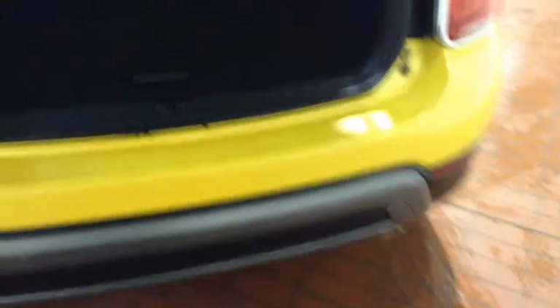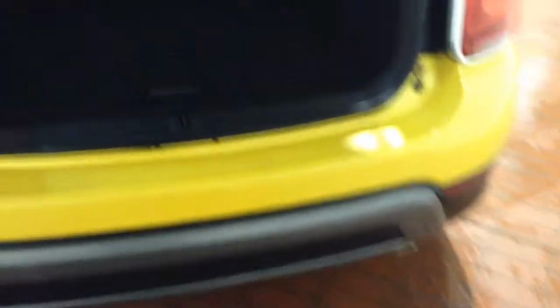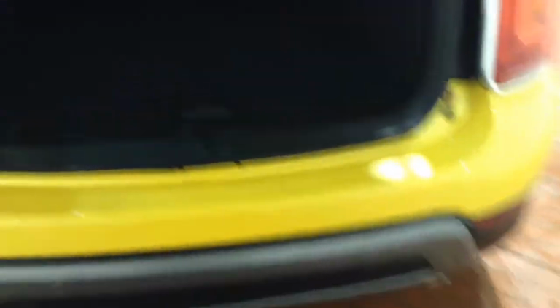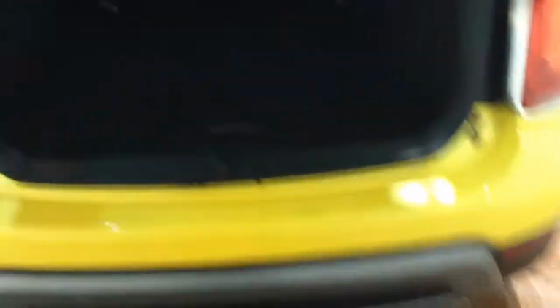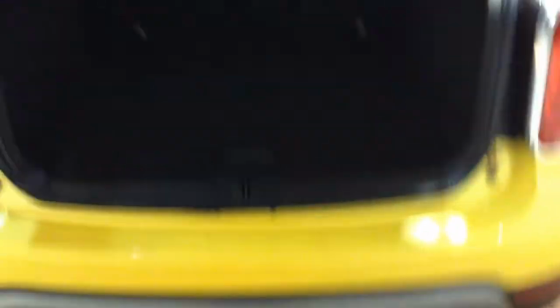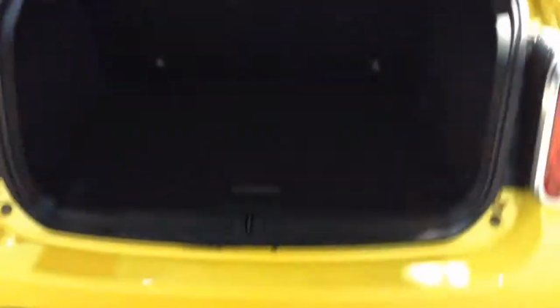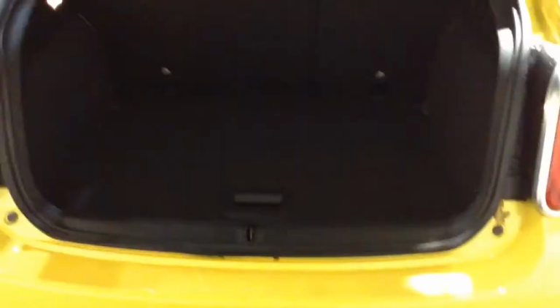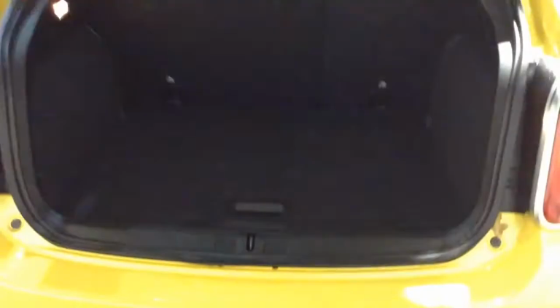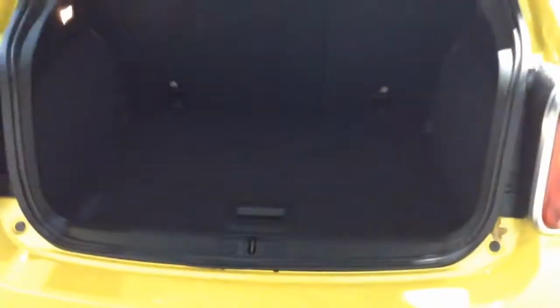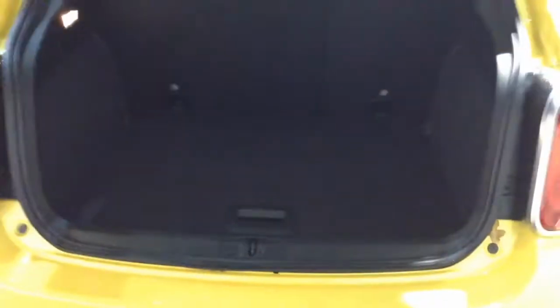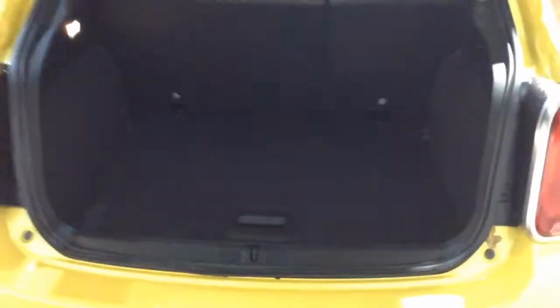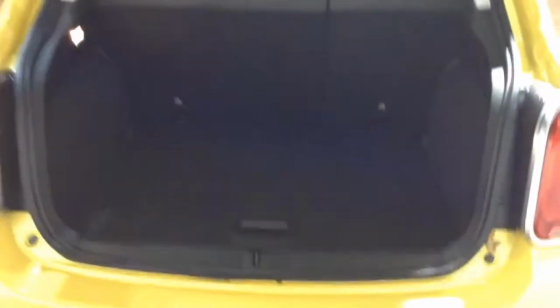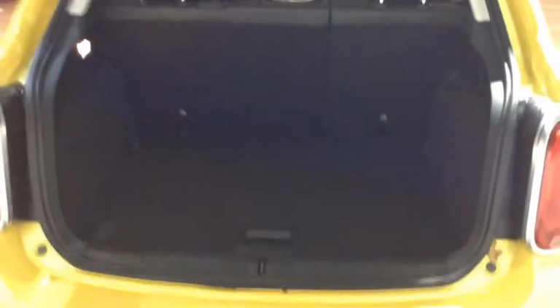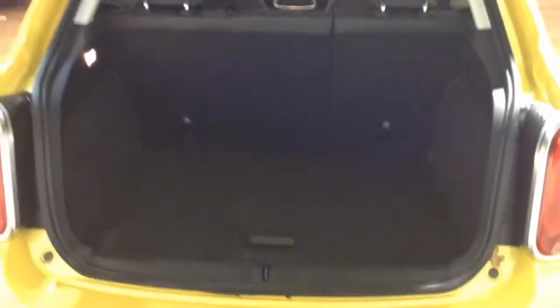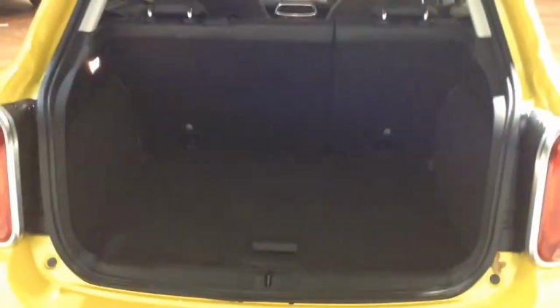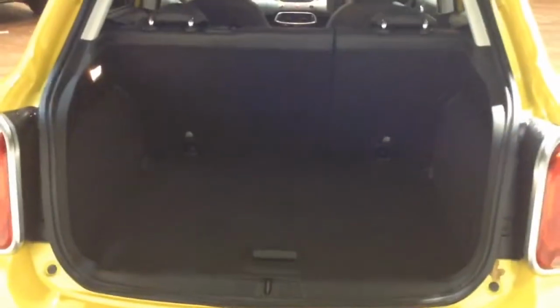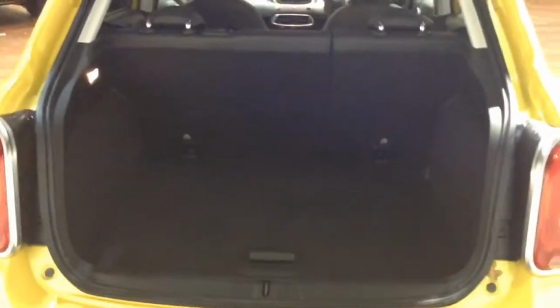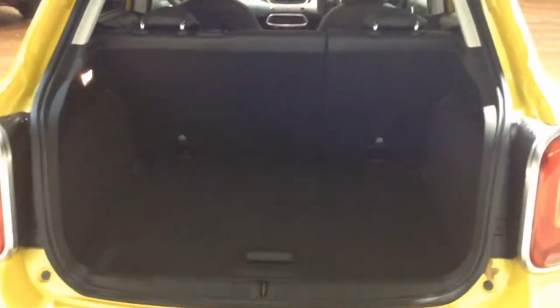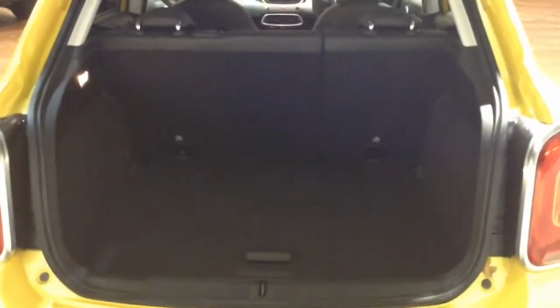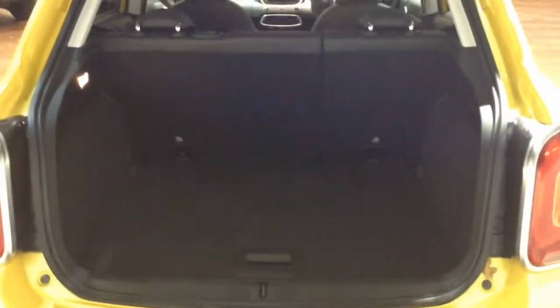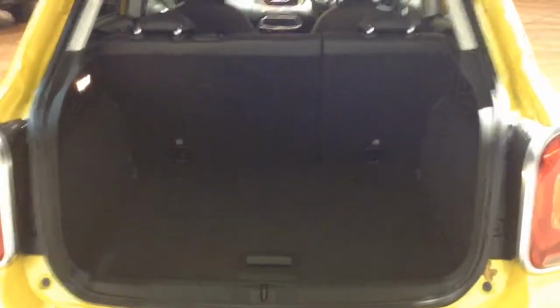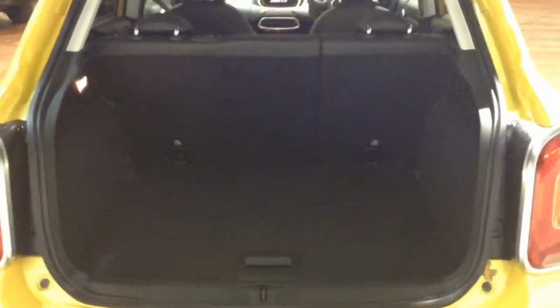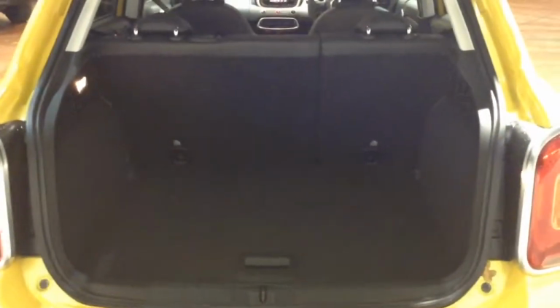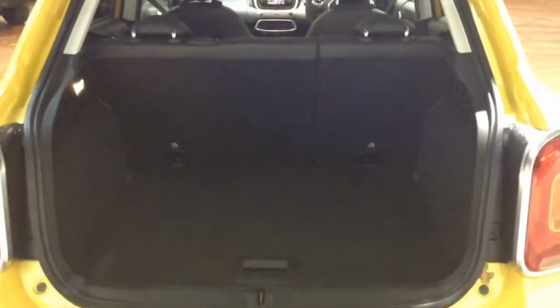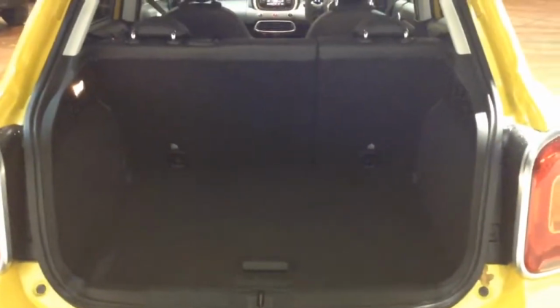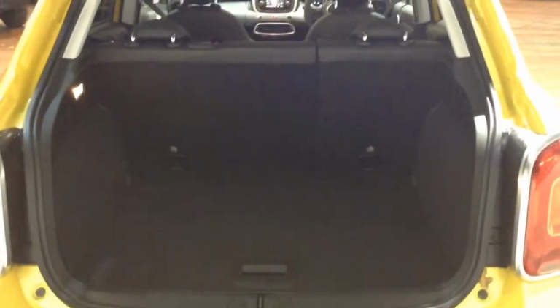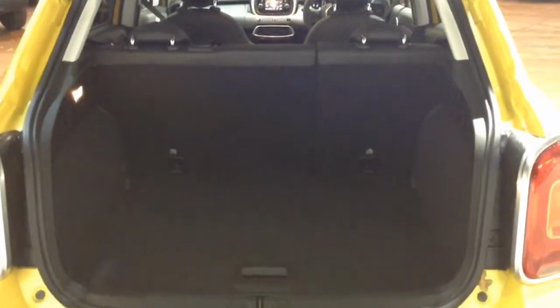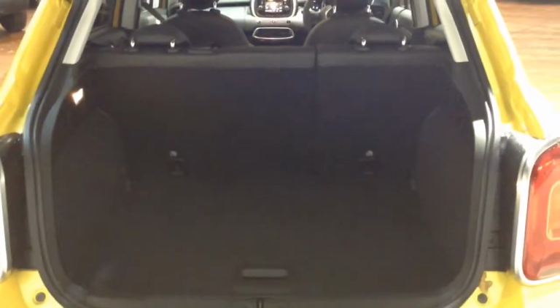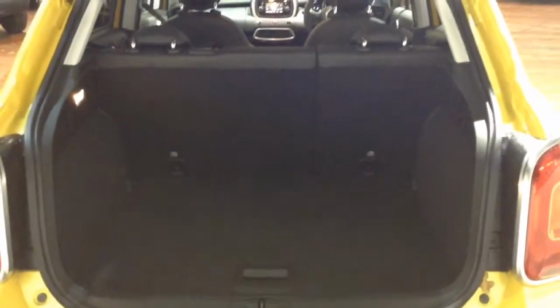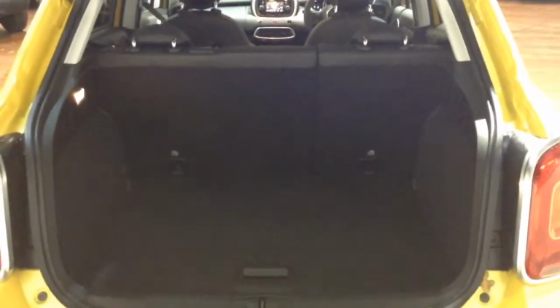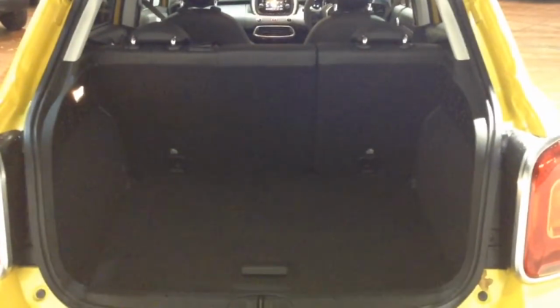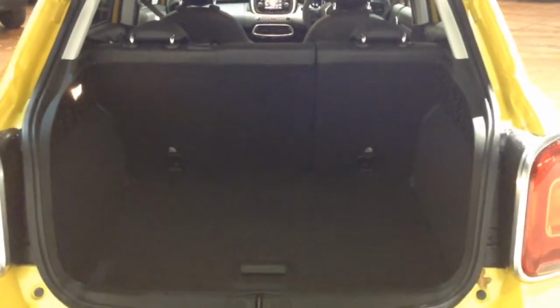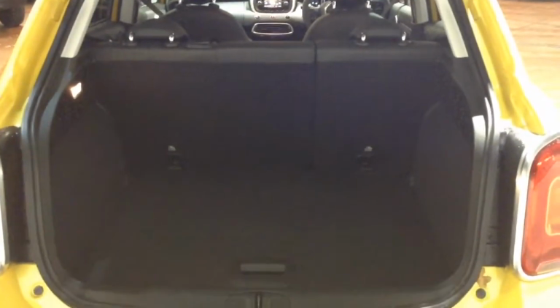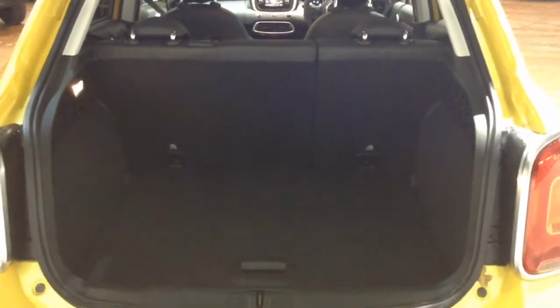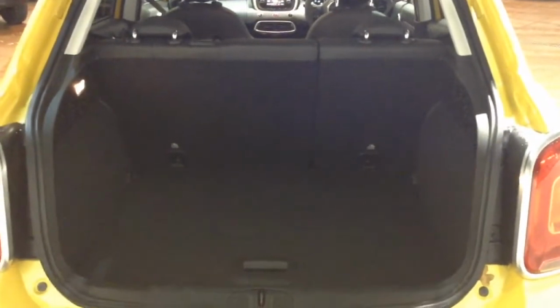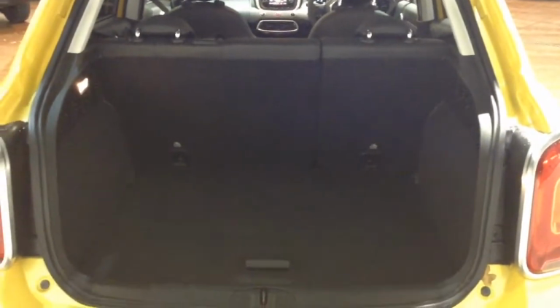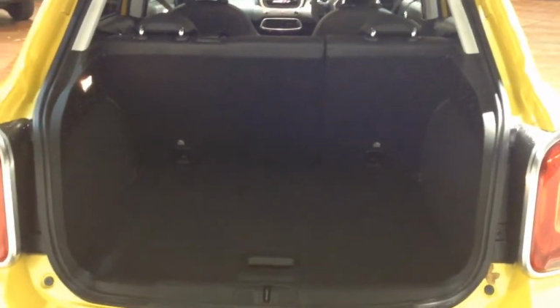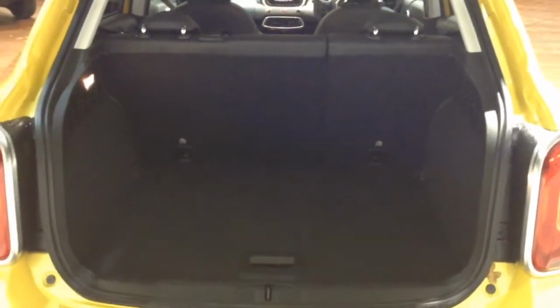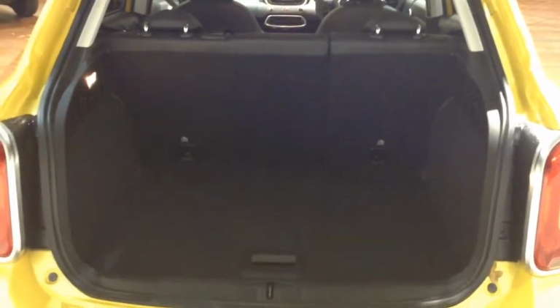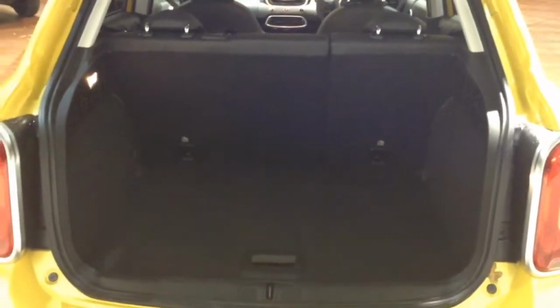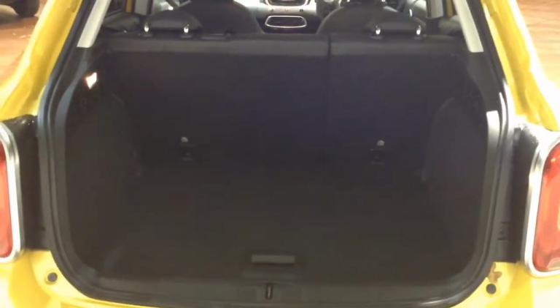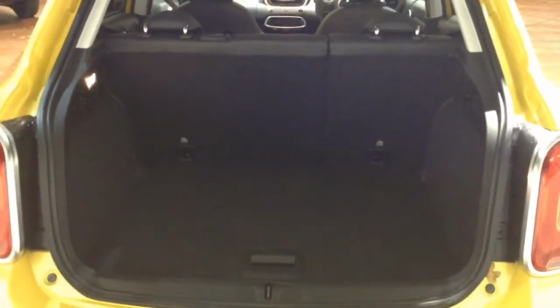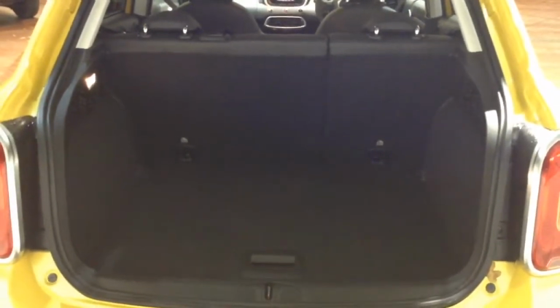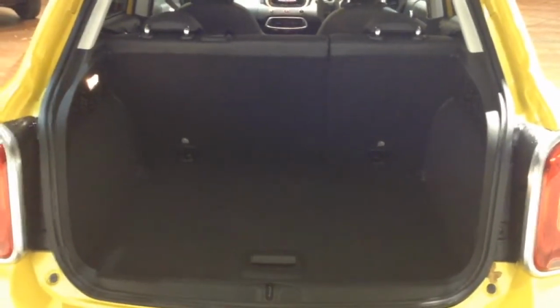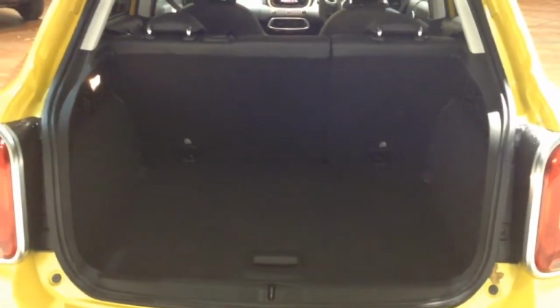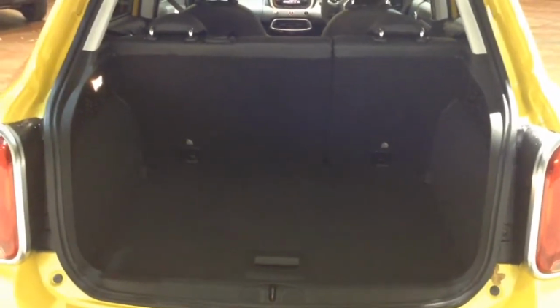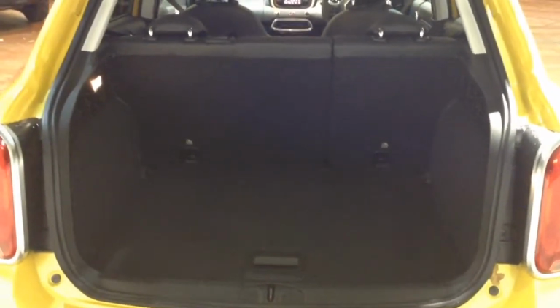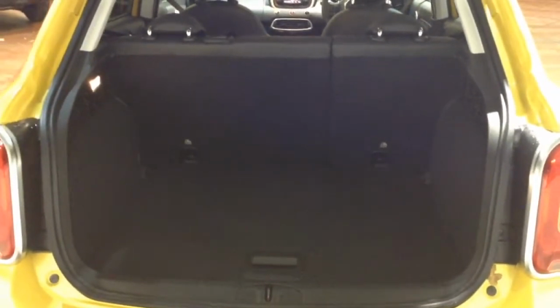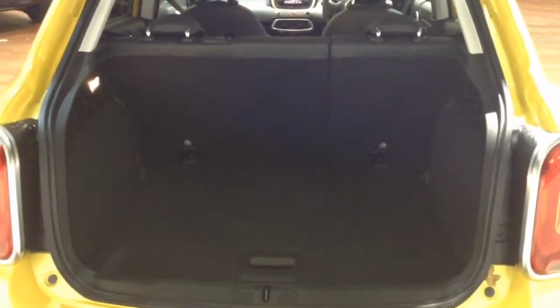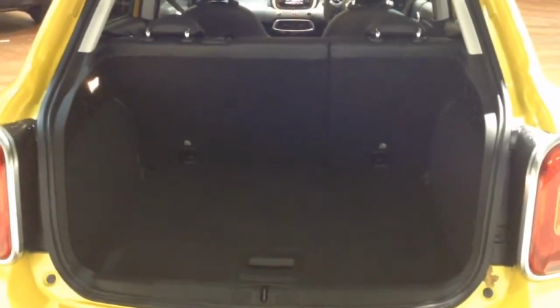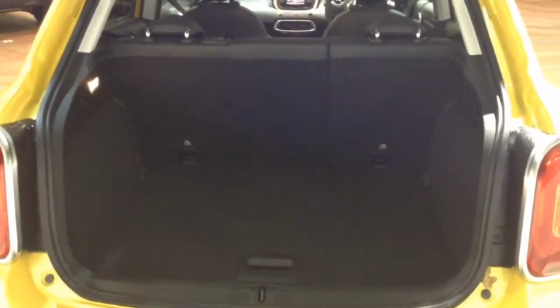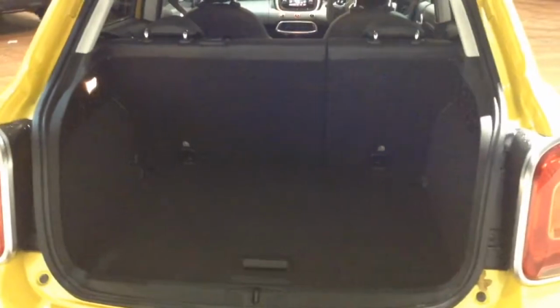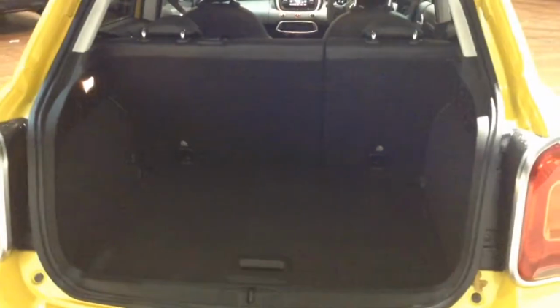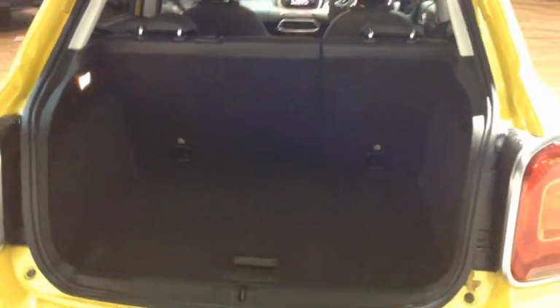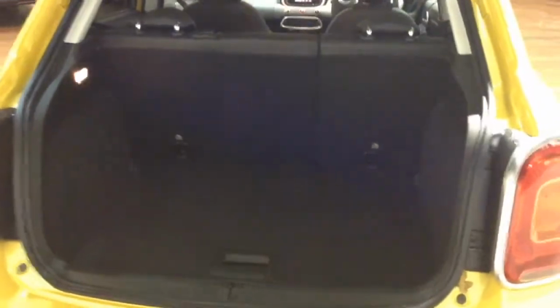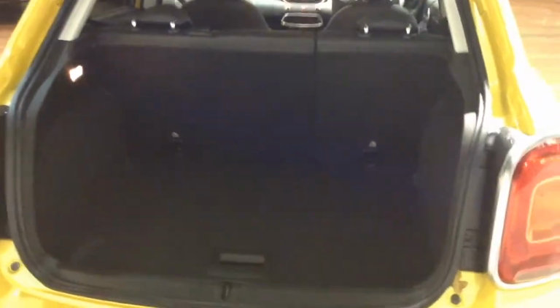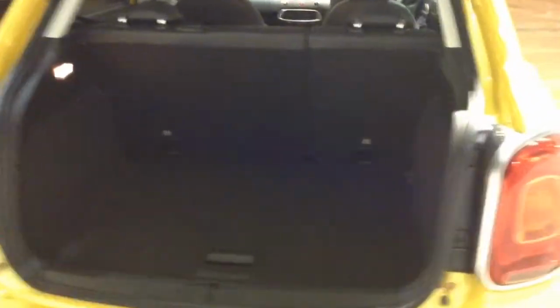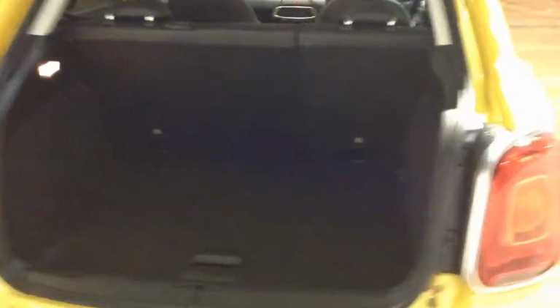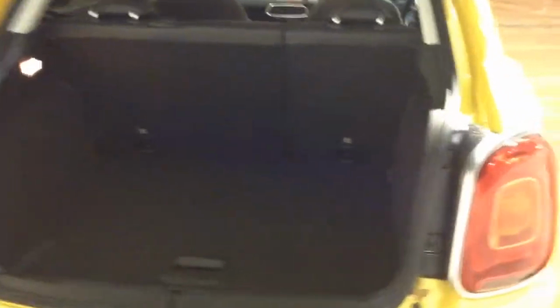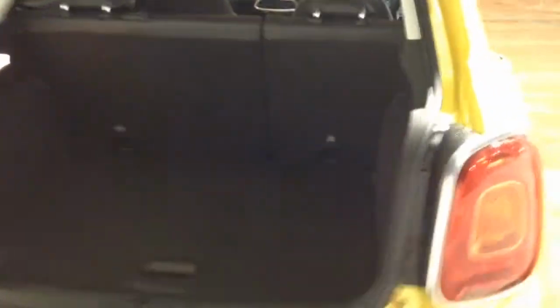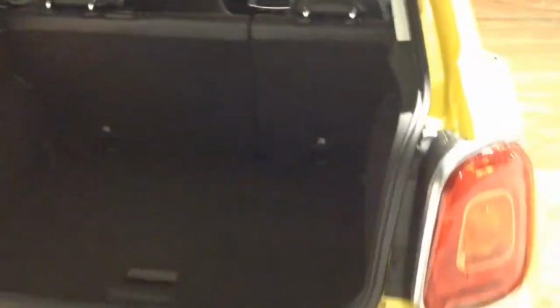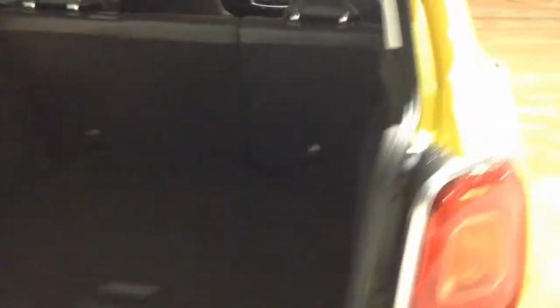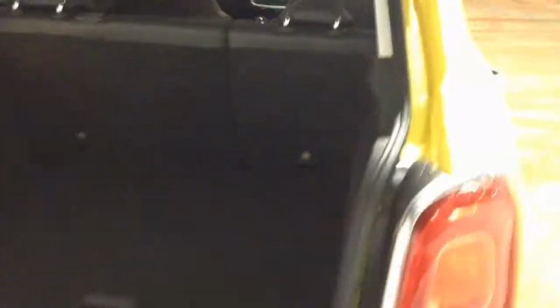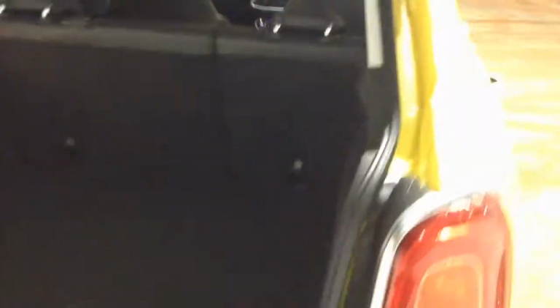Parking sensors across the back bumper, with a 60-40 rear seat split for the eventuality you need to pop the seats down to accommodate some extra luggage.